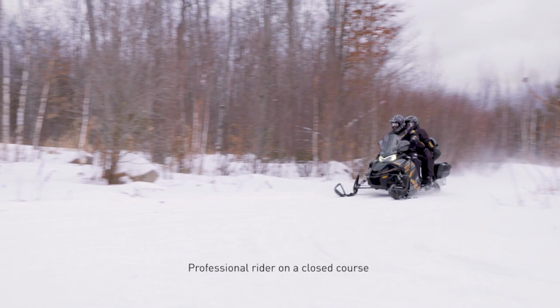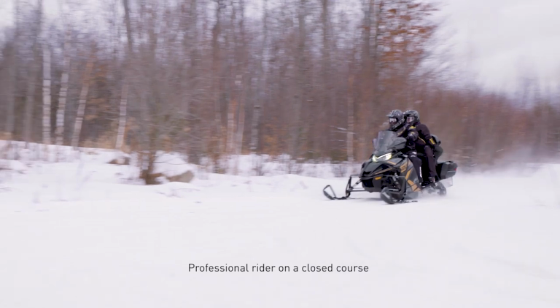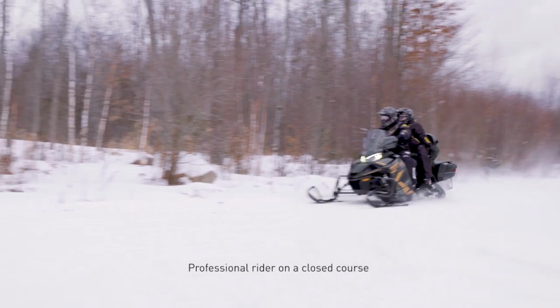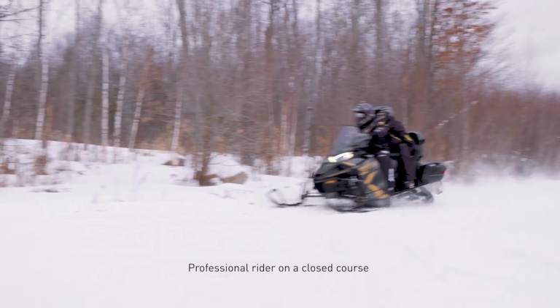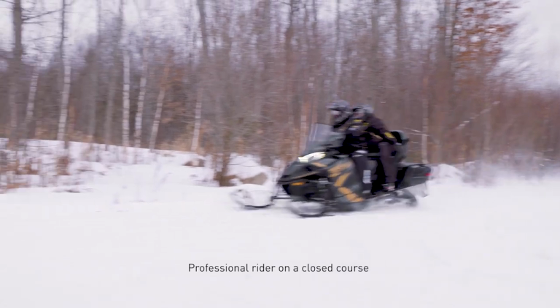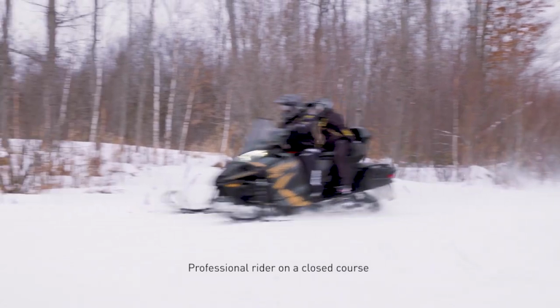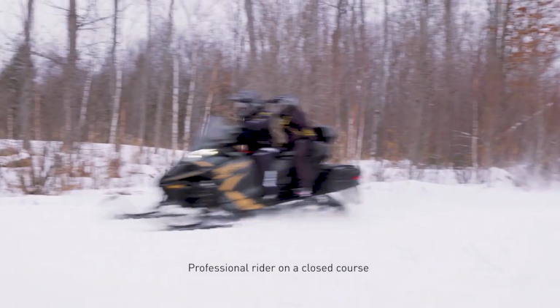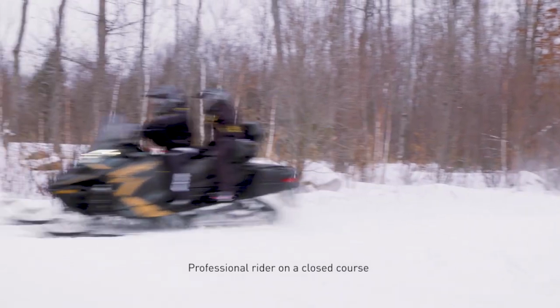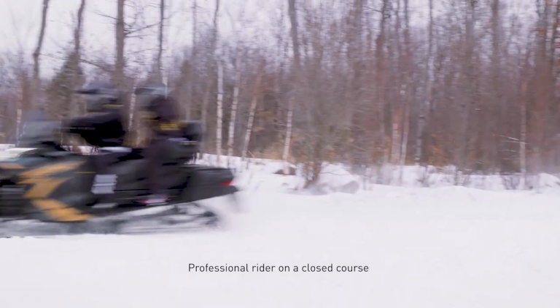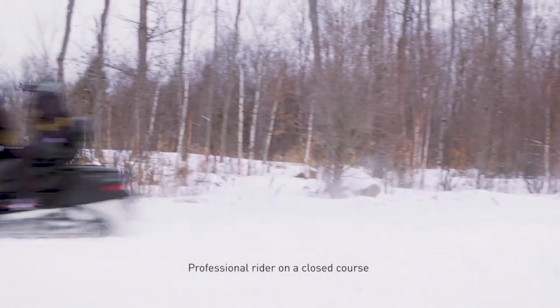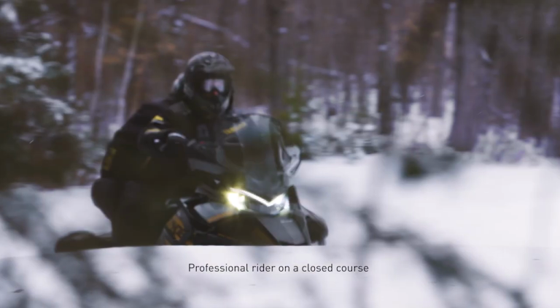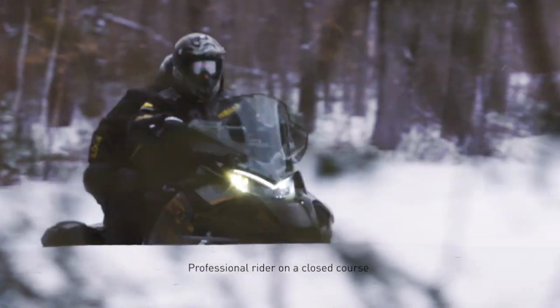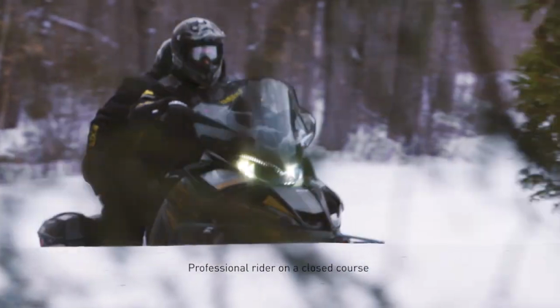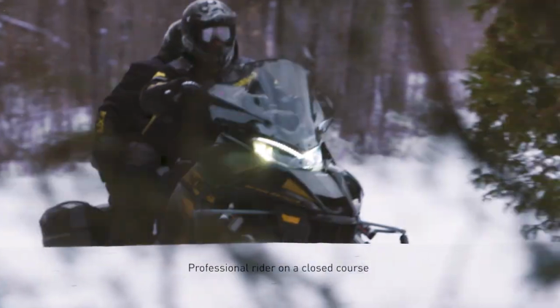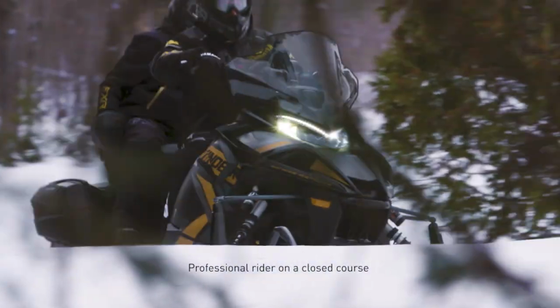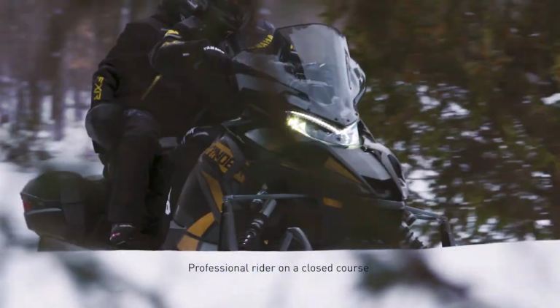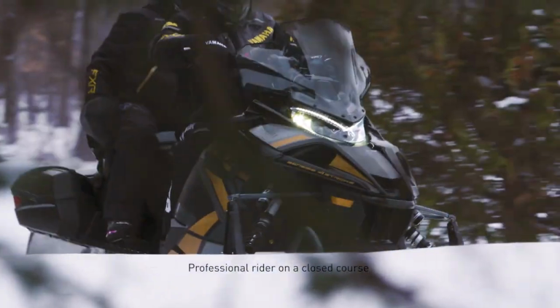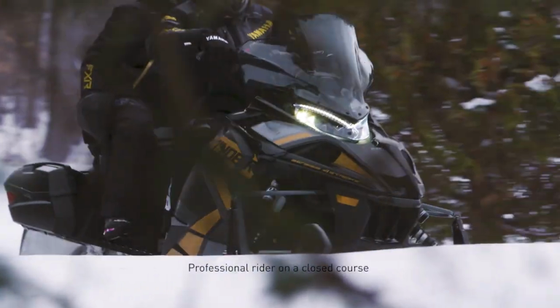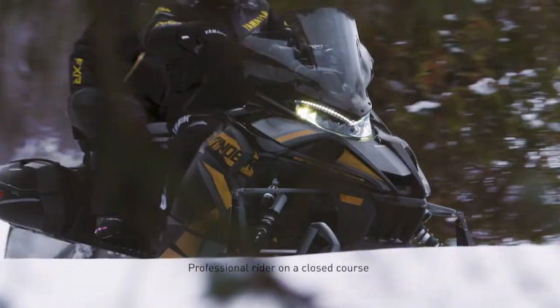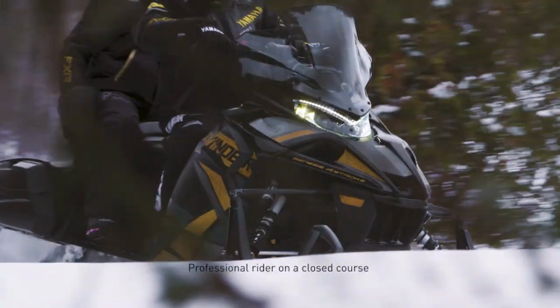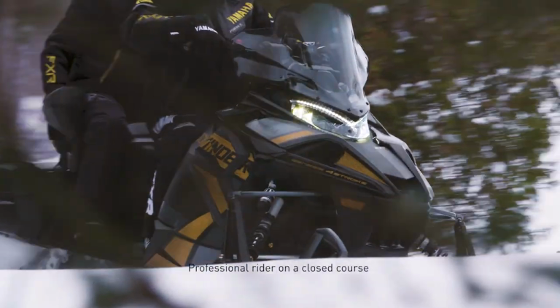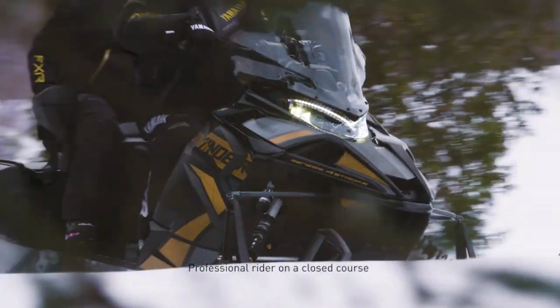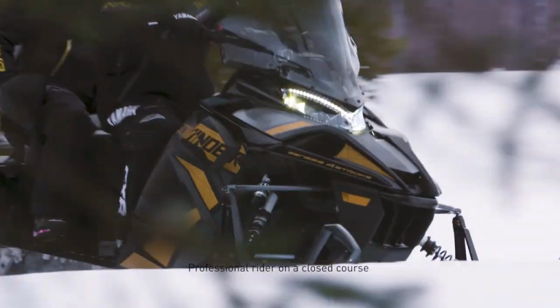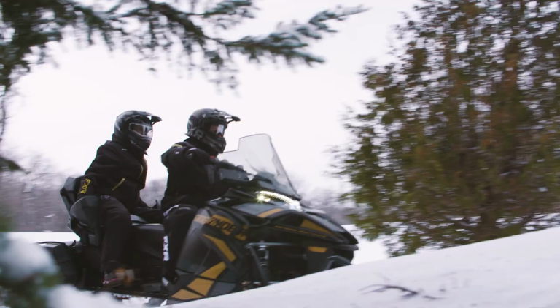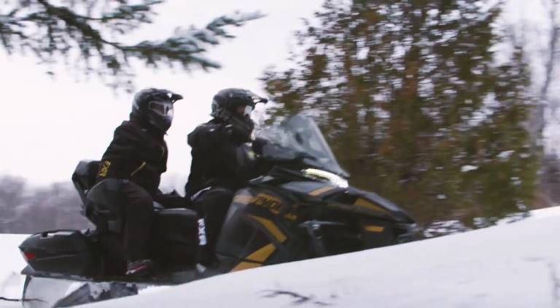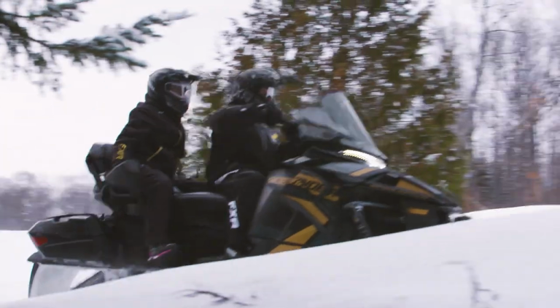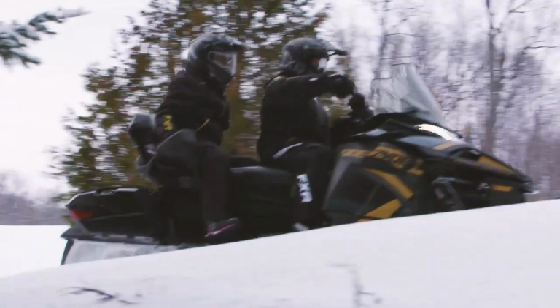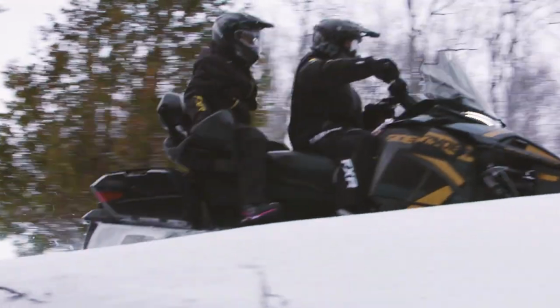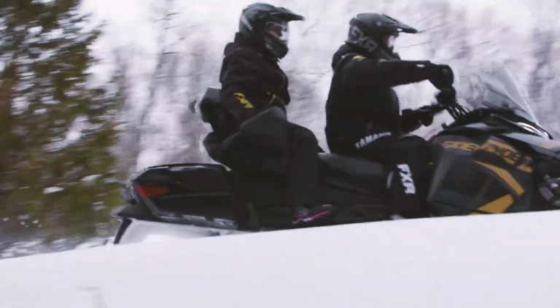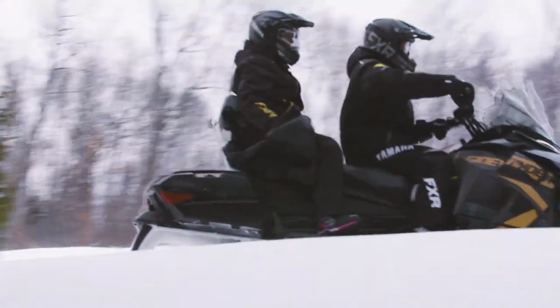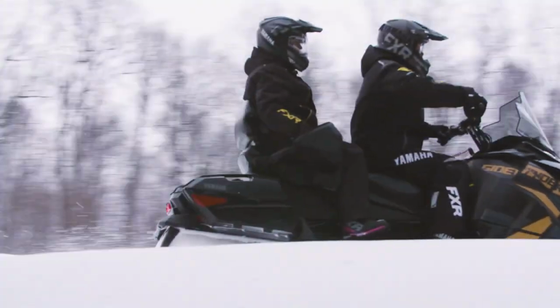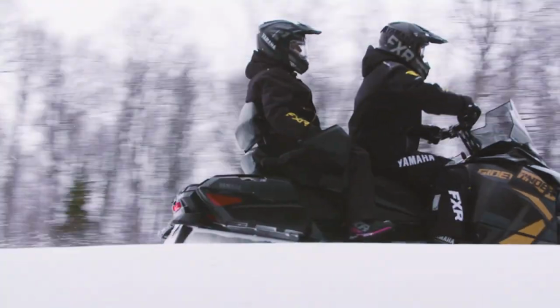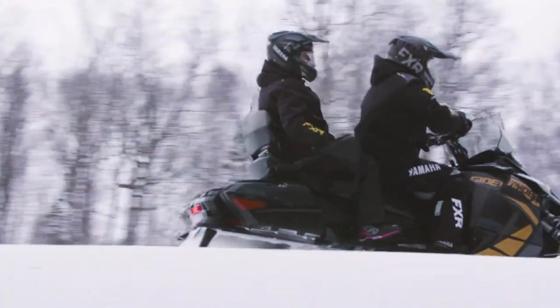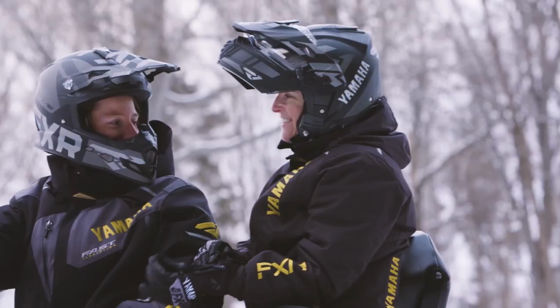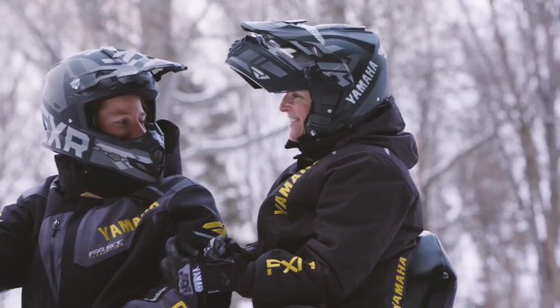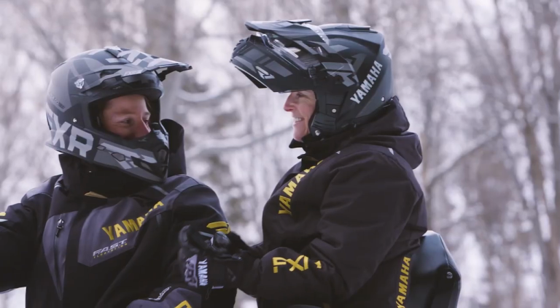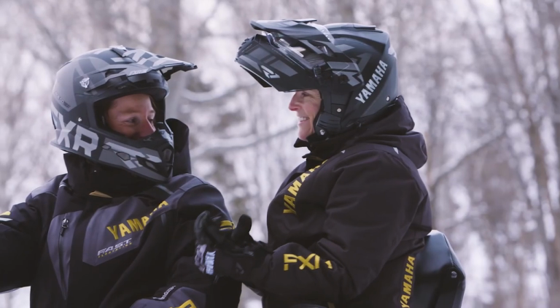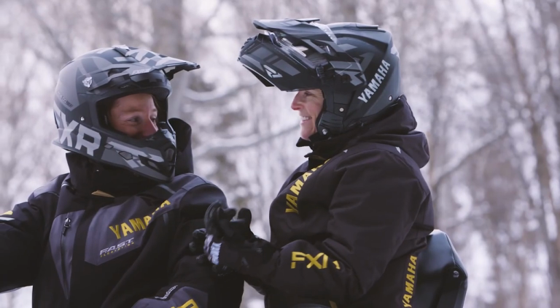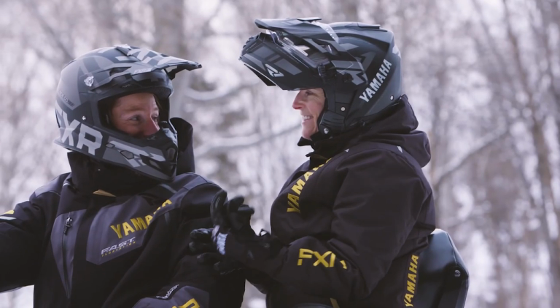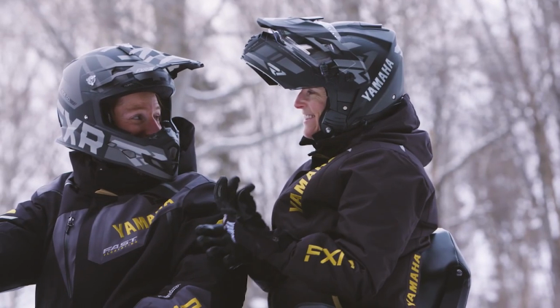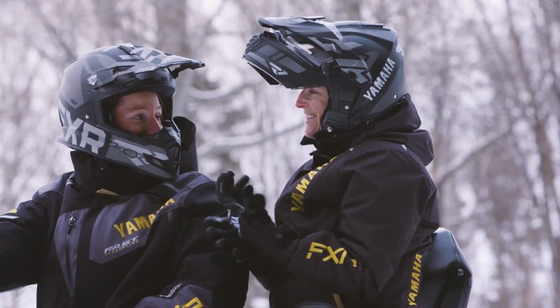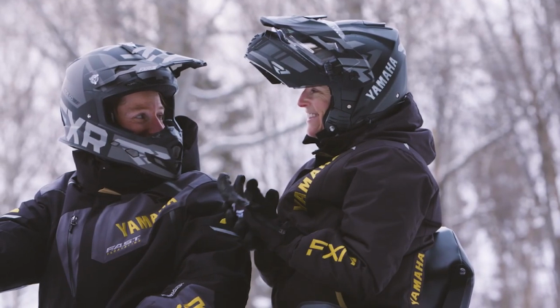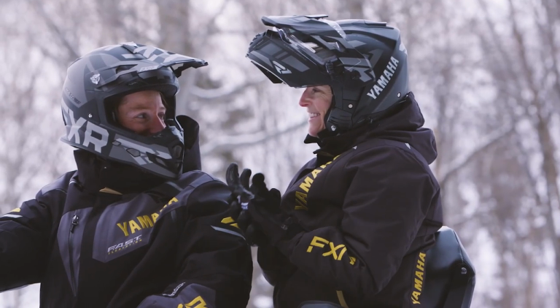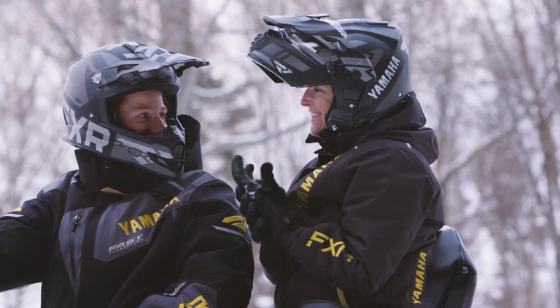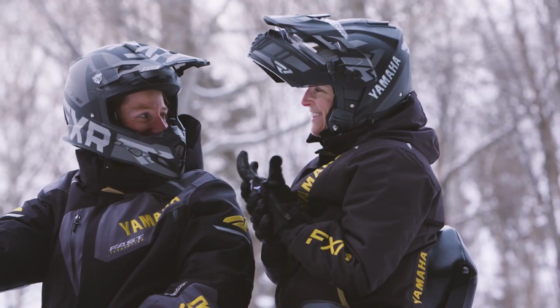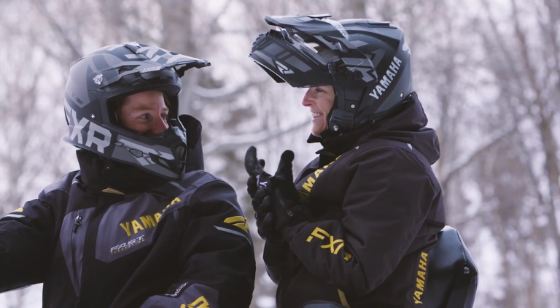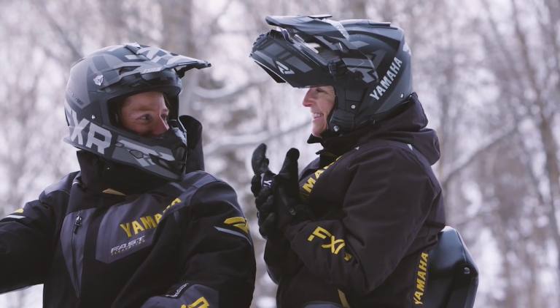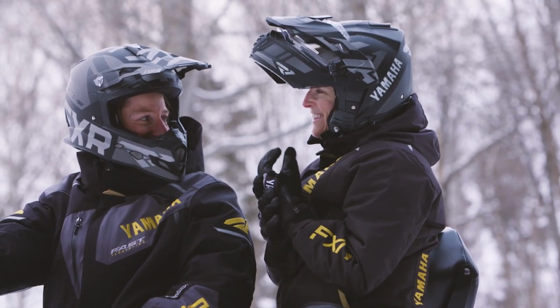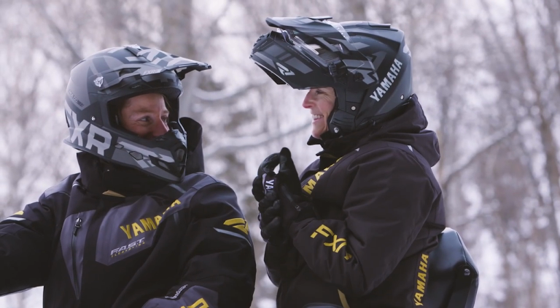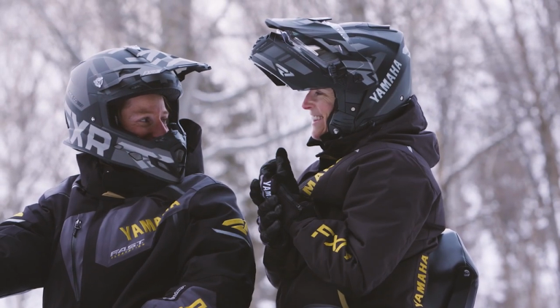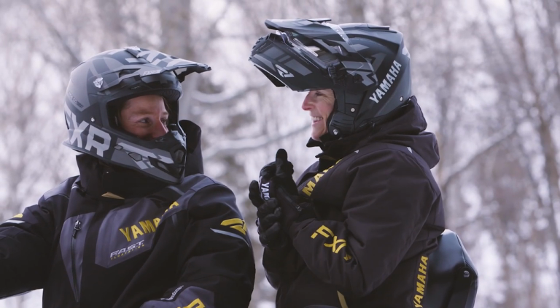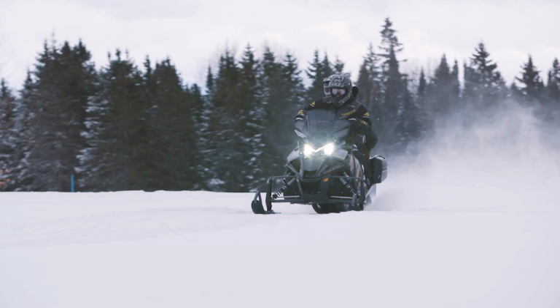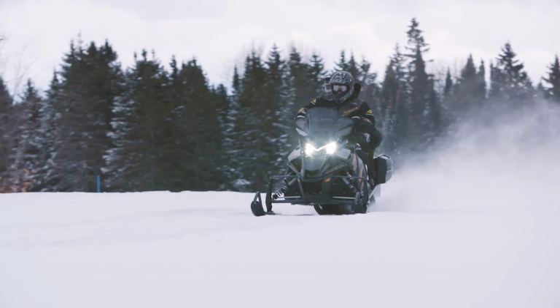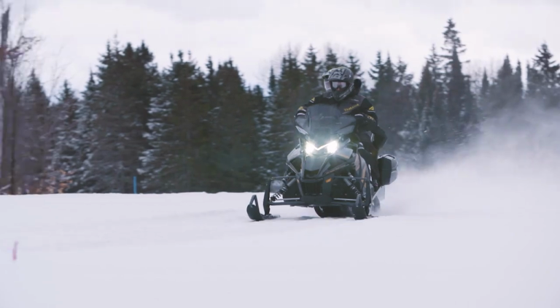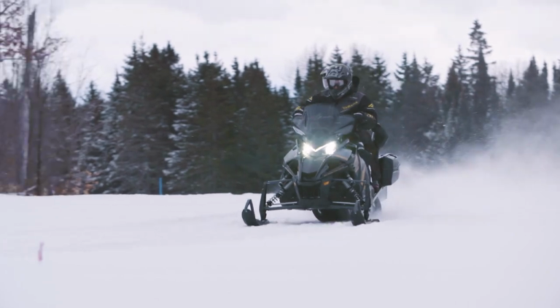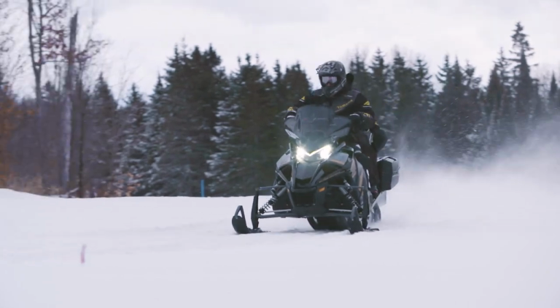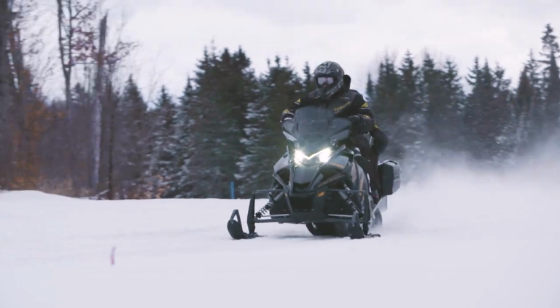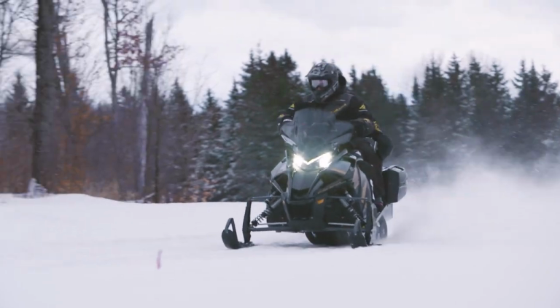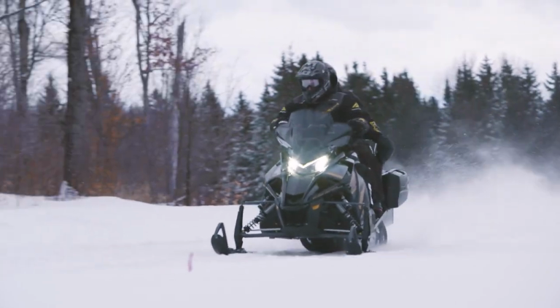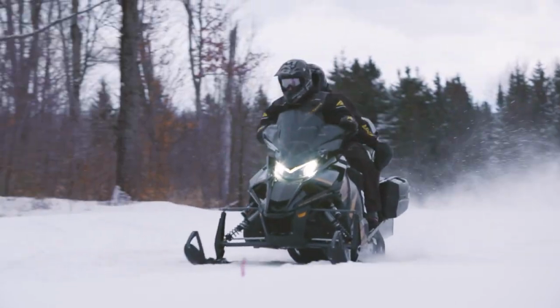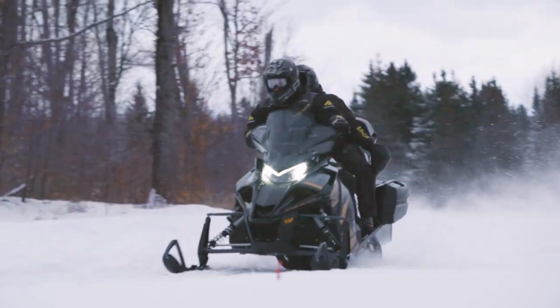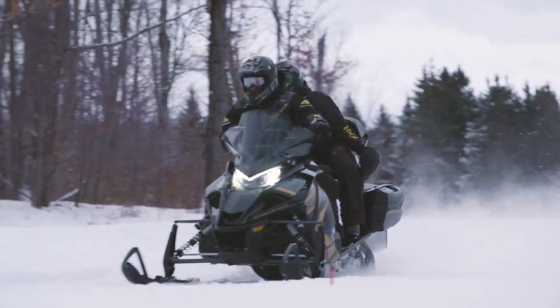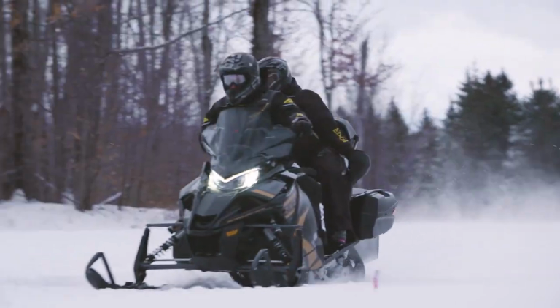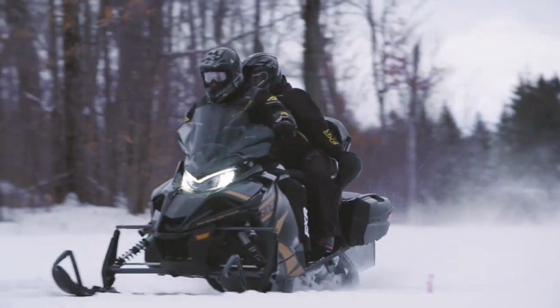How does it feel to get passed by a two-up? Ask anyone who has ridden alongside the Sidewinder STX GT.